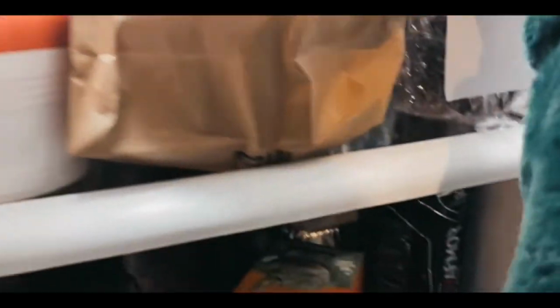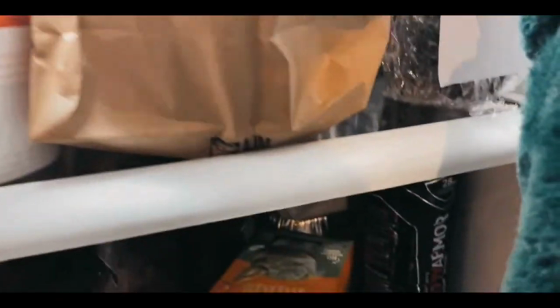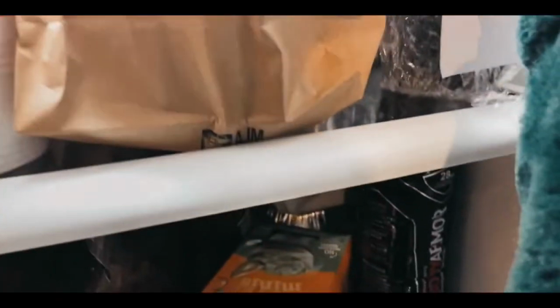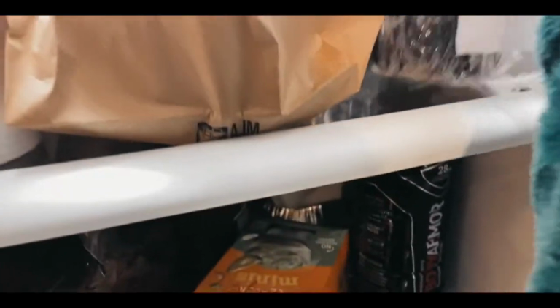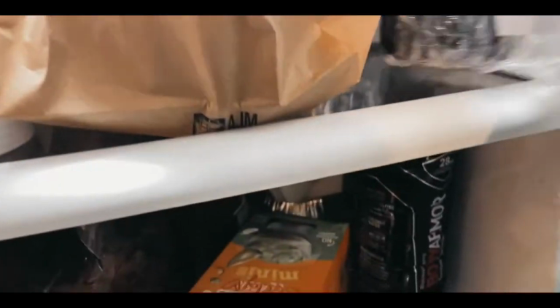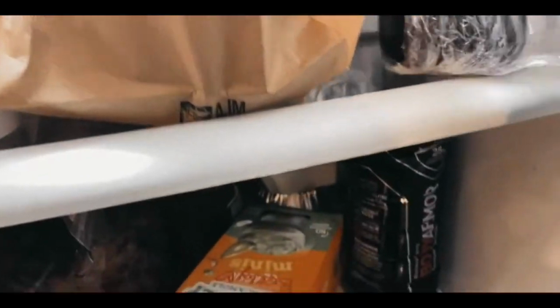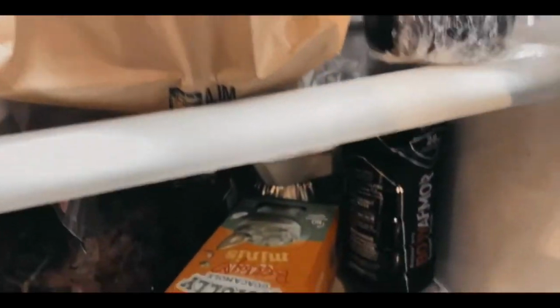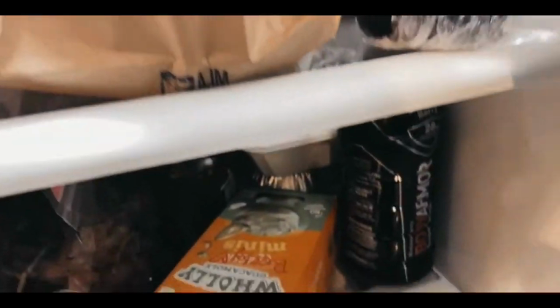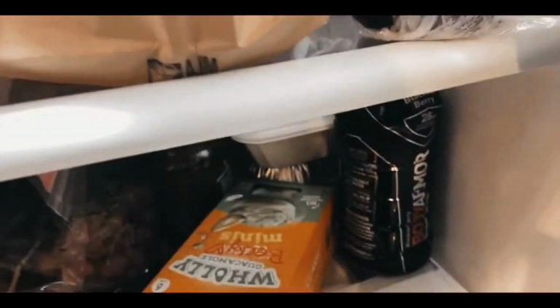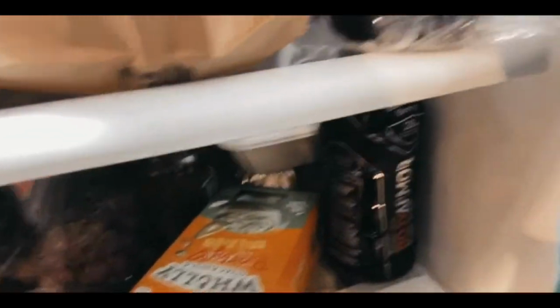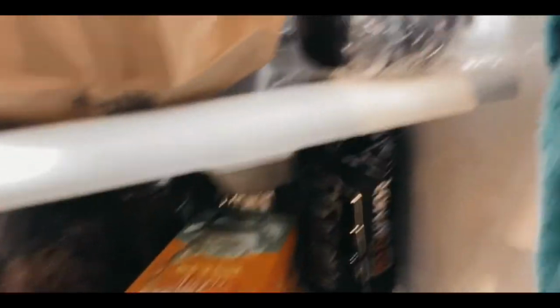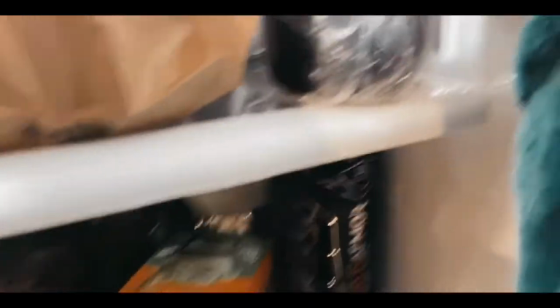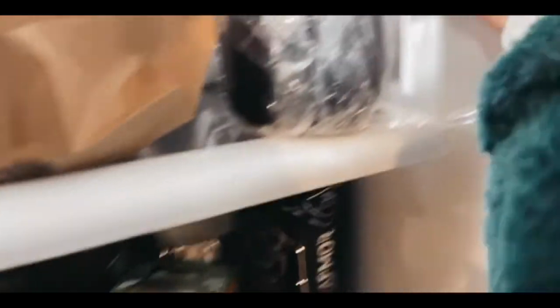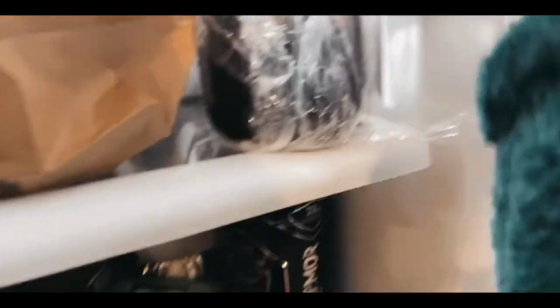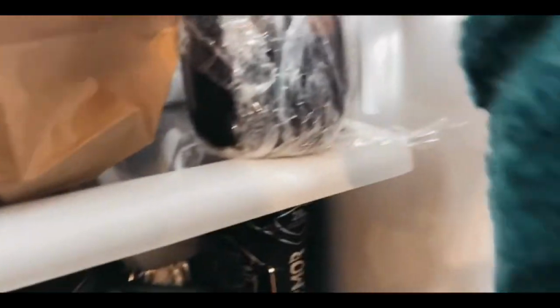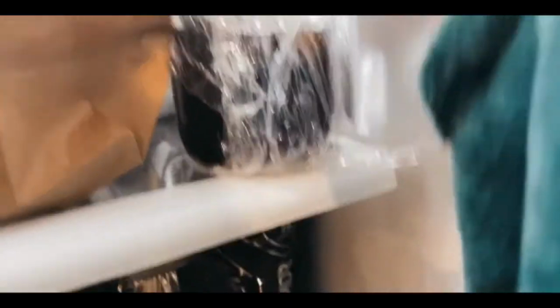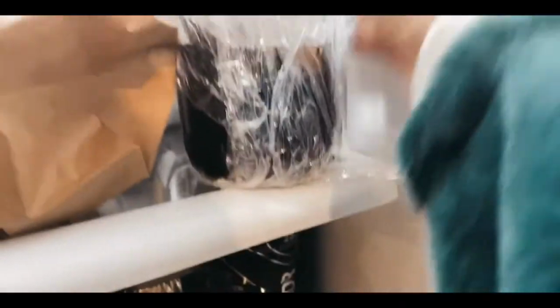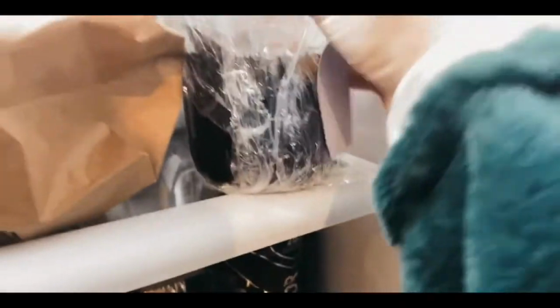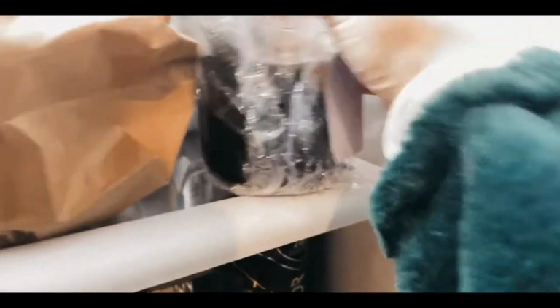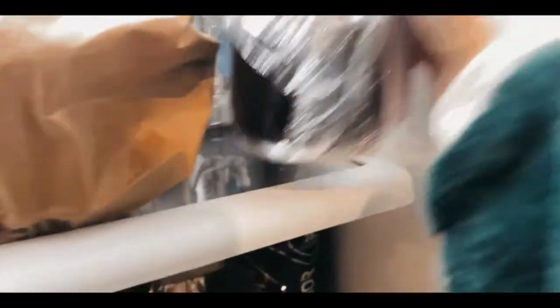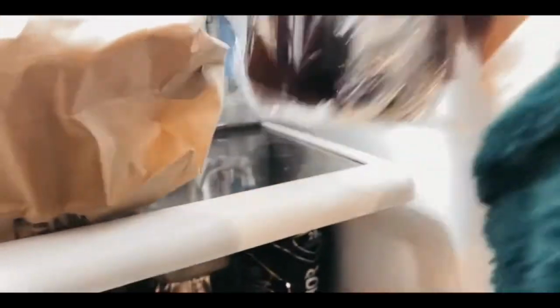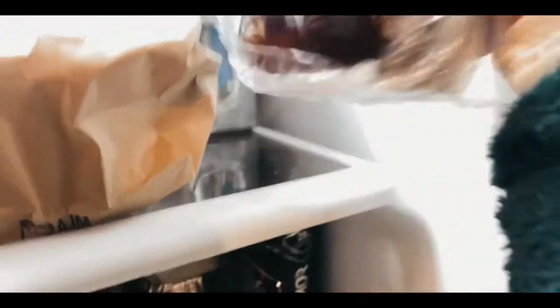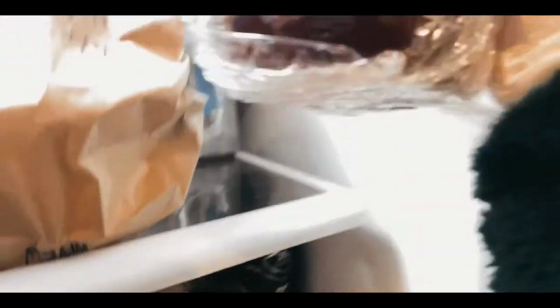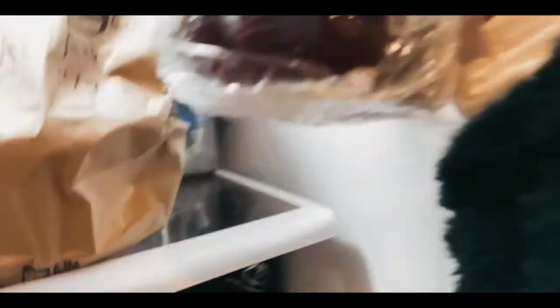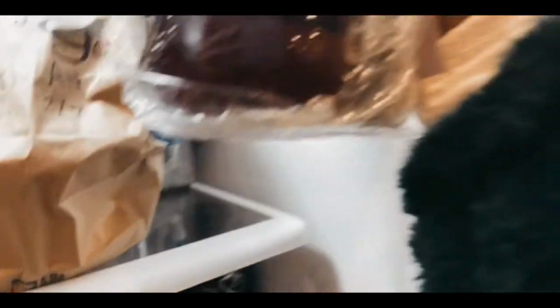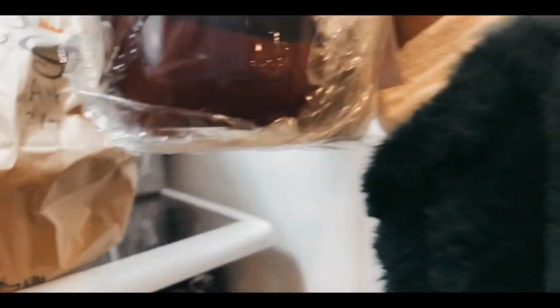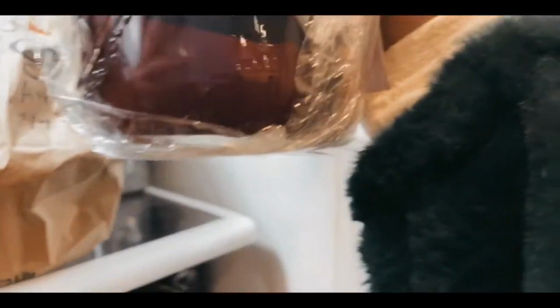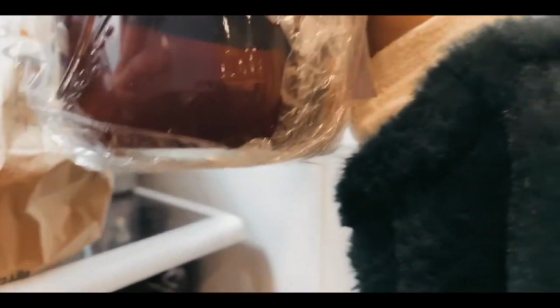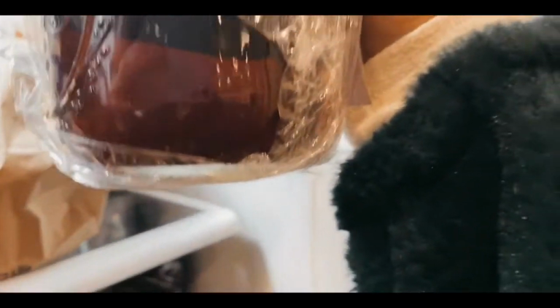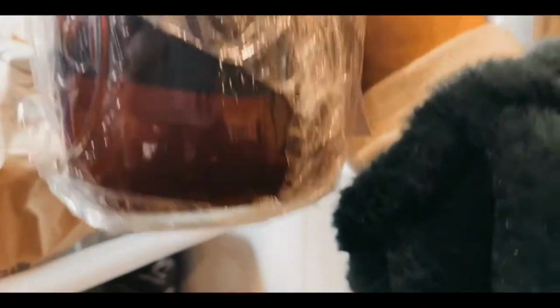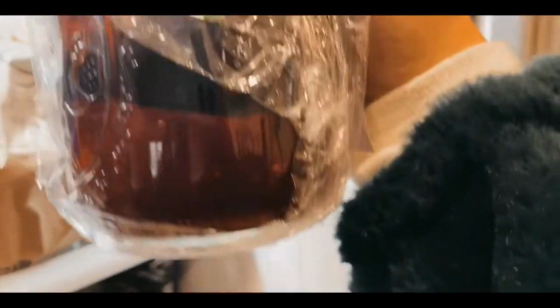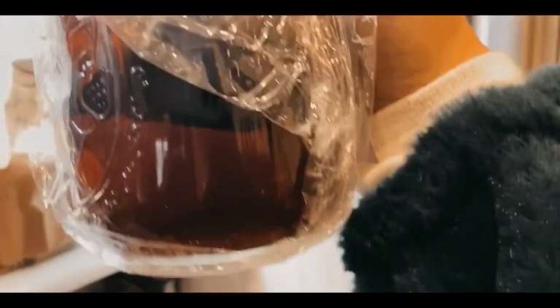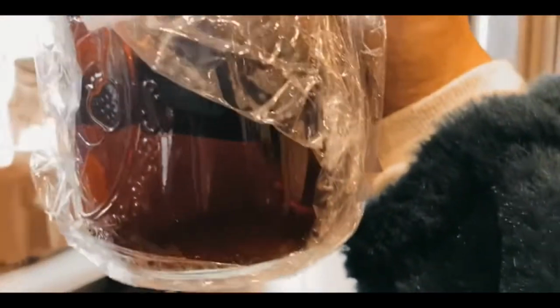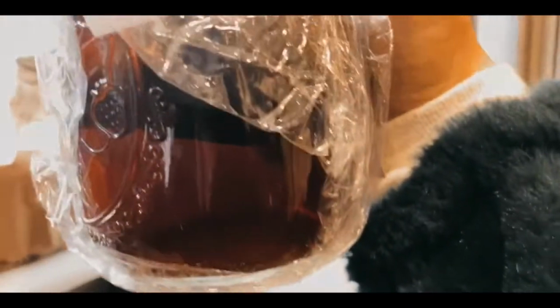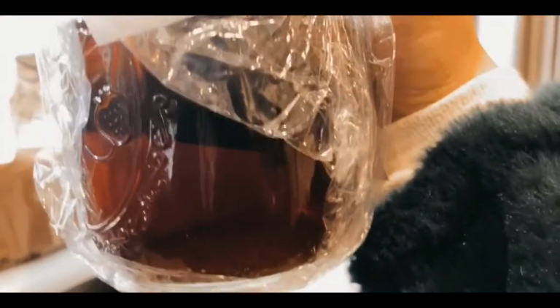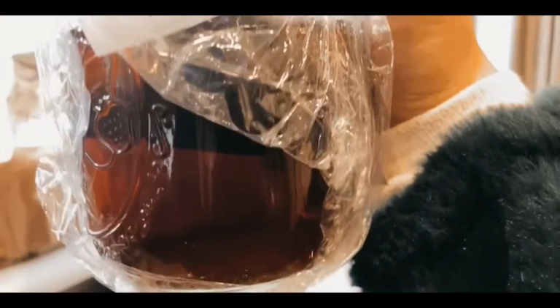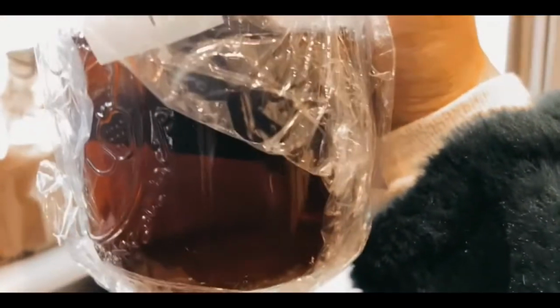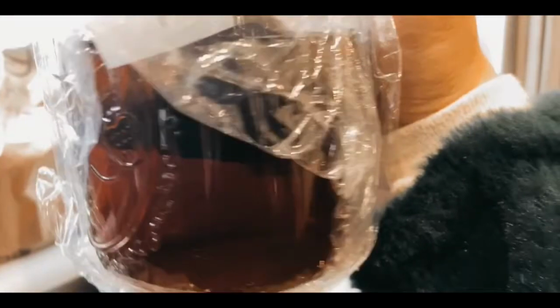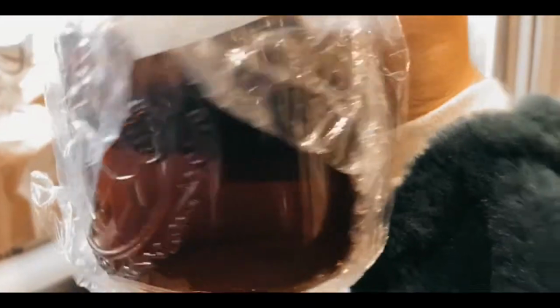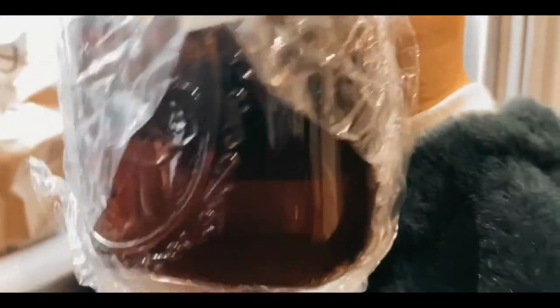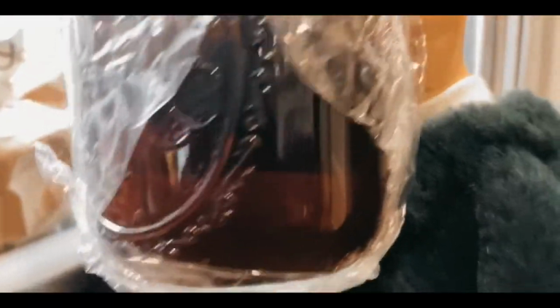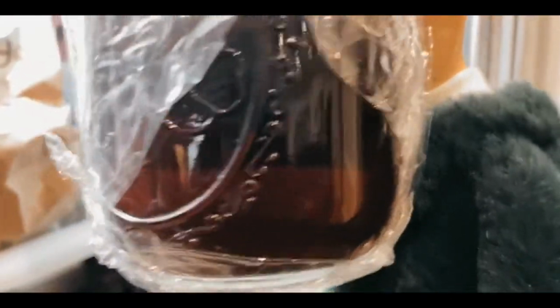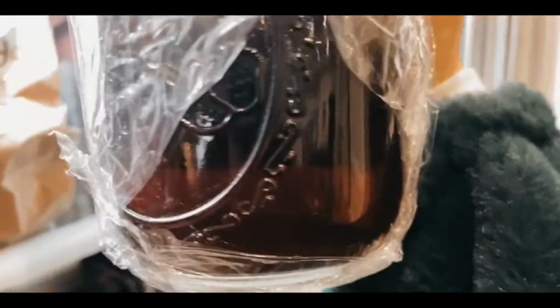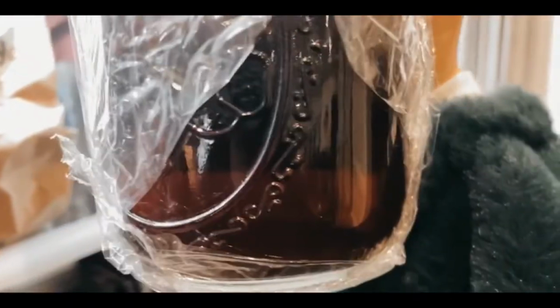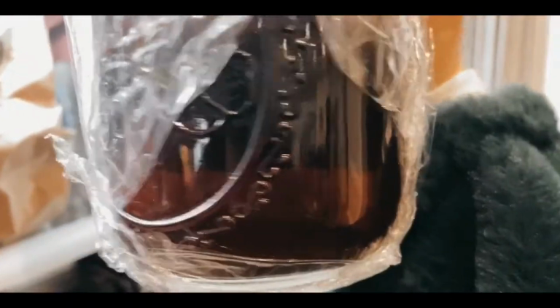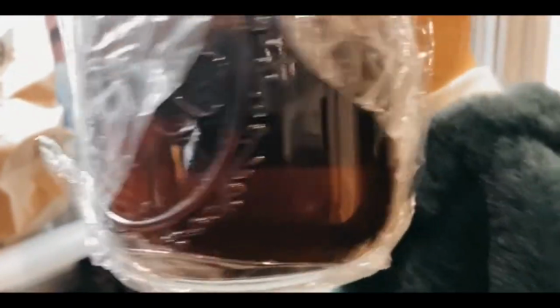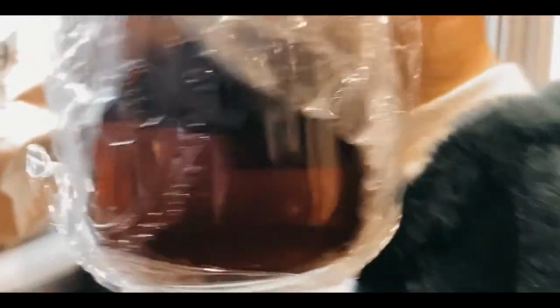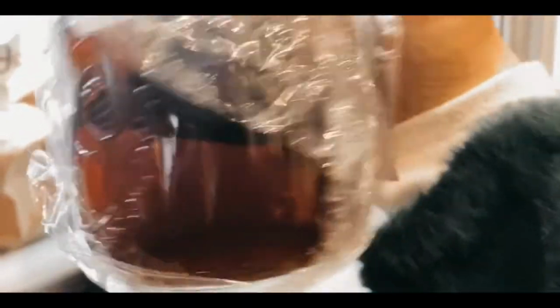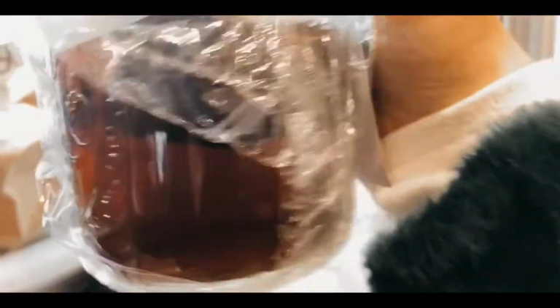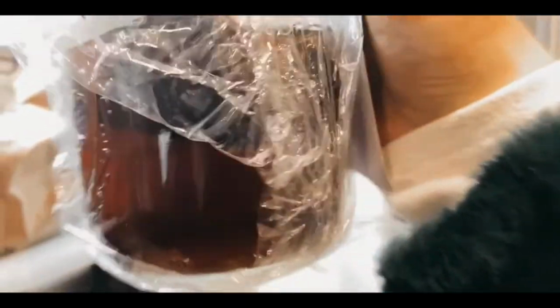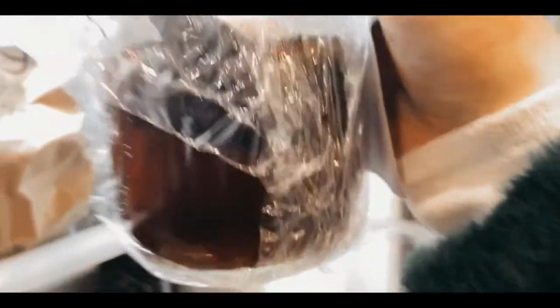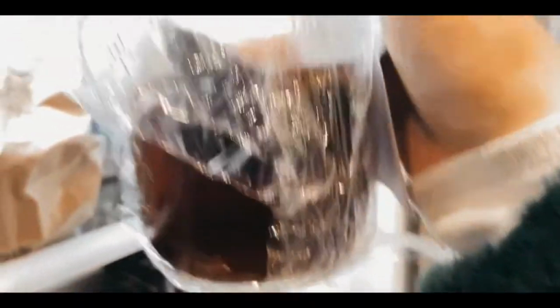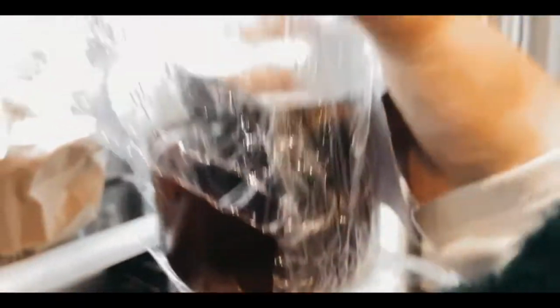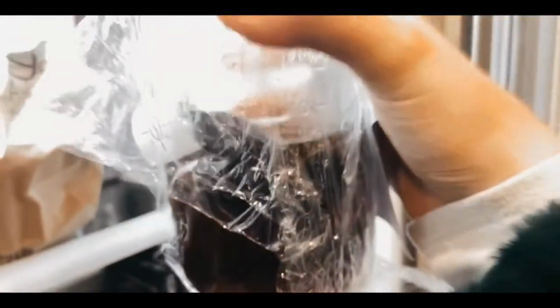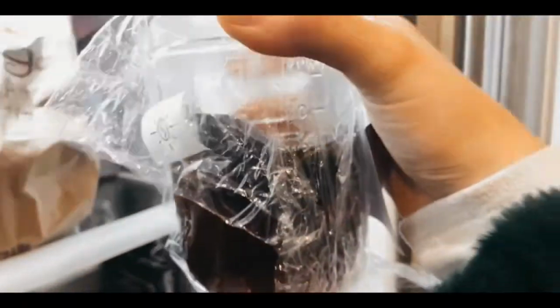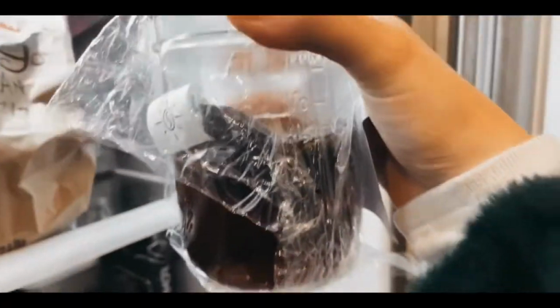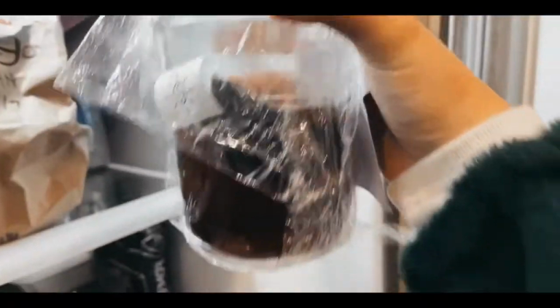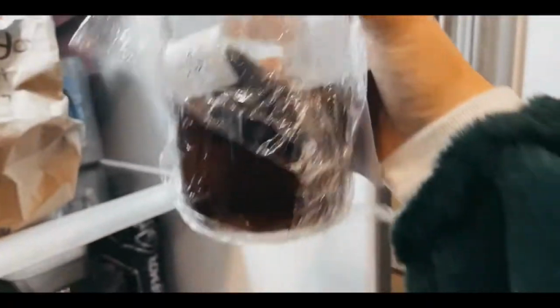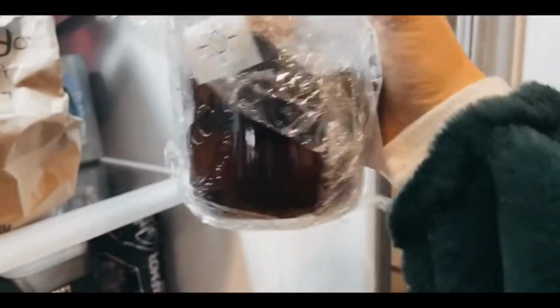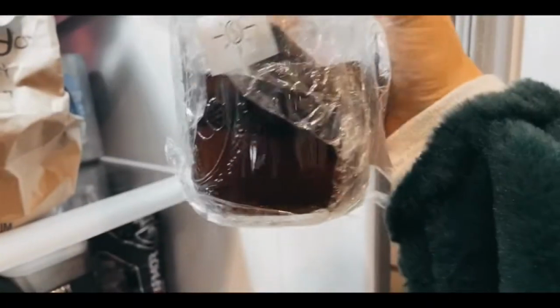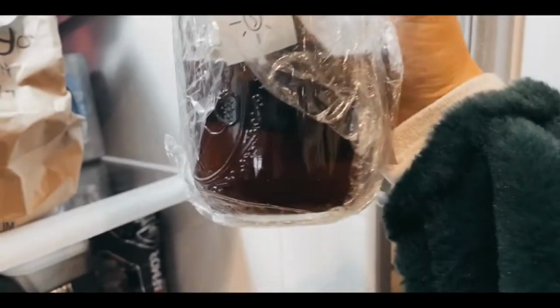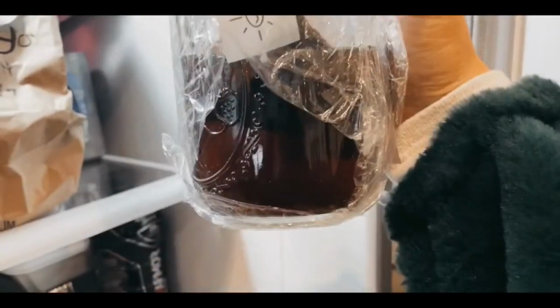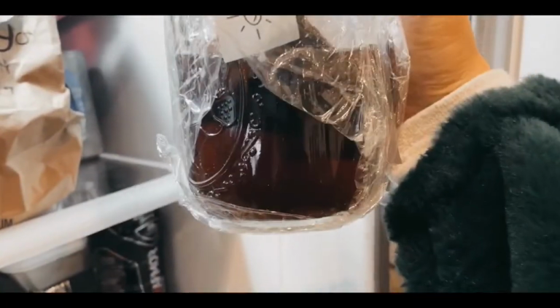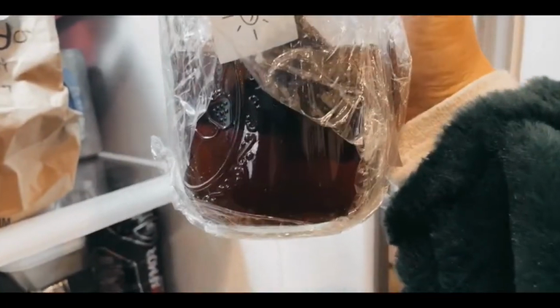So this is what it looks like in the morning. As you can see, it looks like coffee, which is really cool. It seeped overnight.